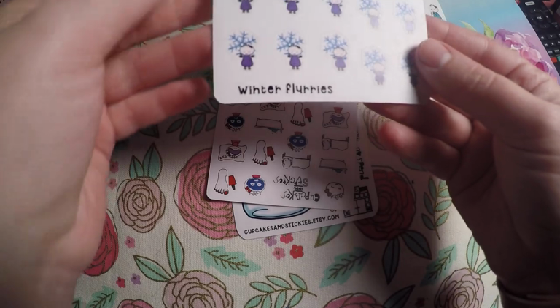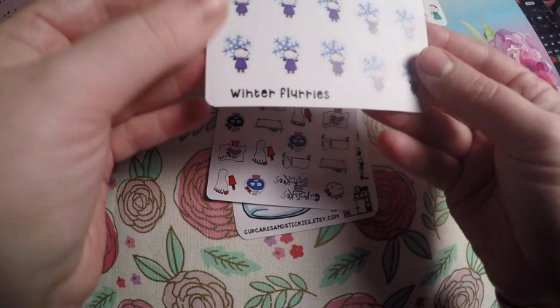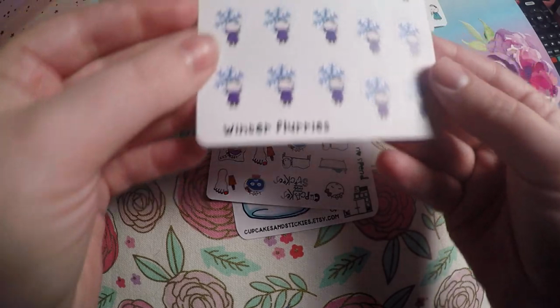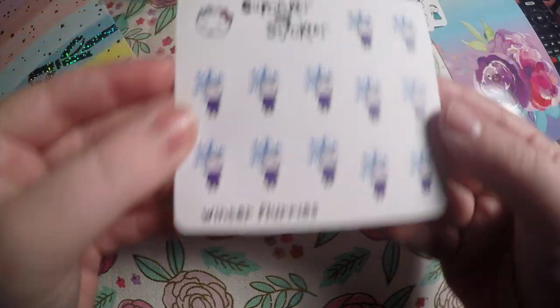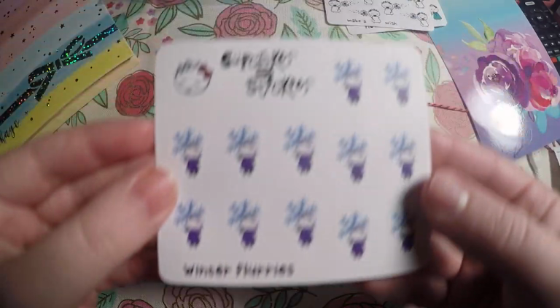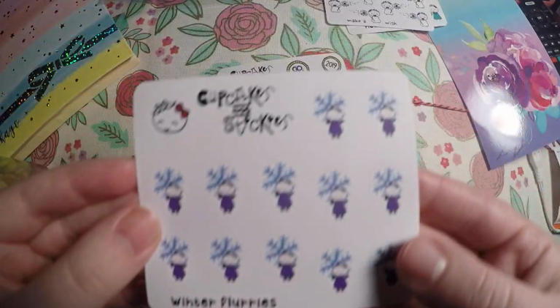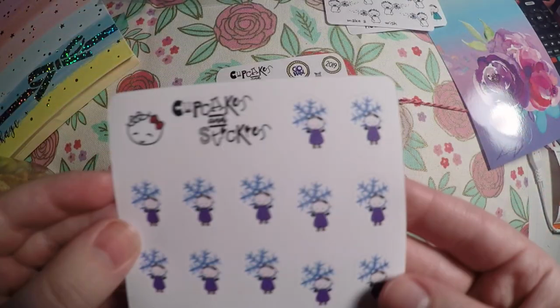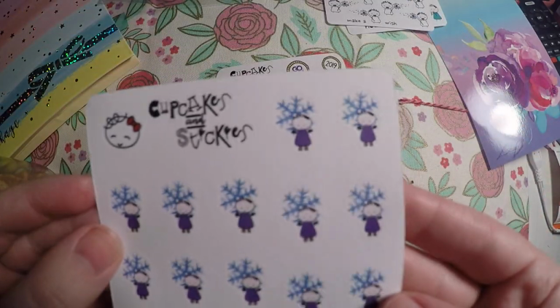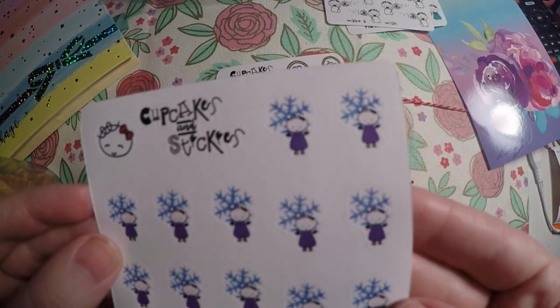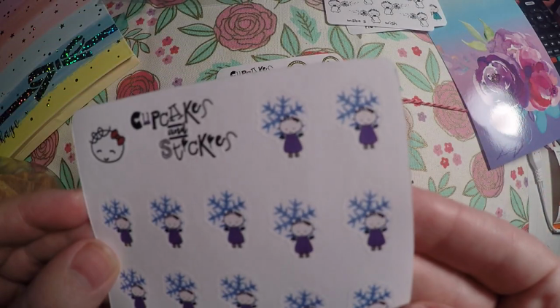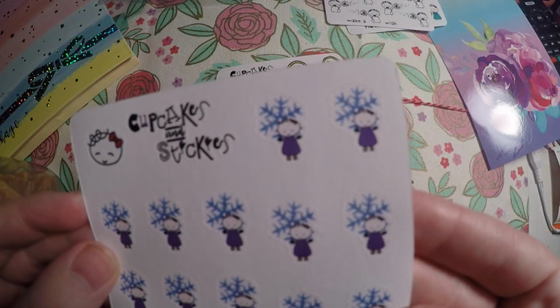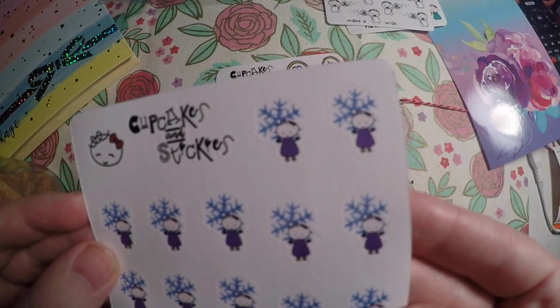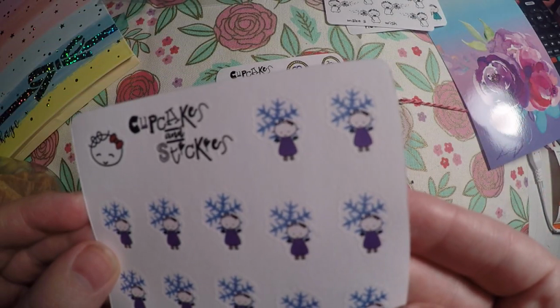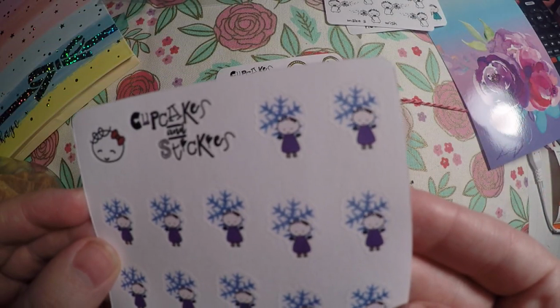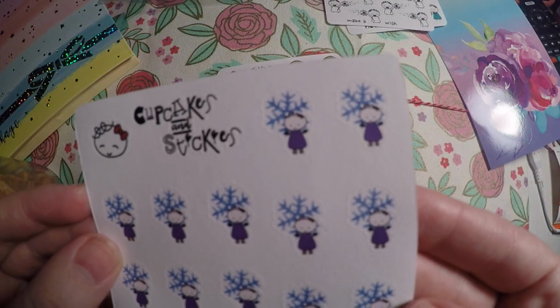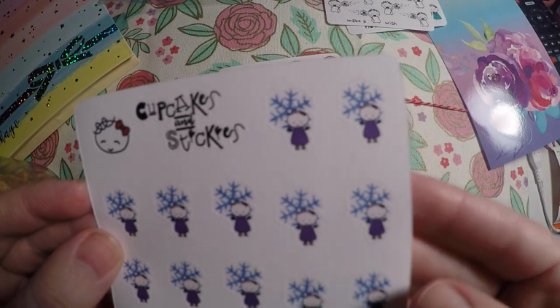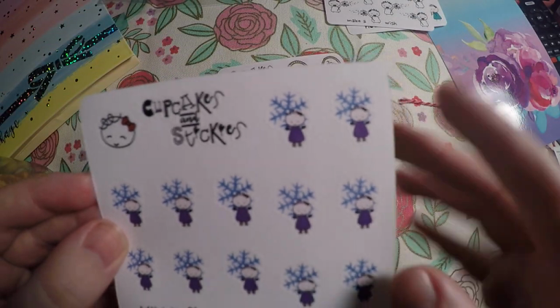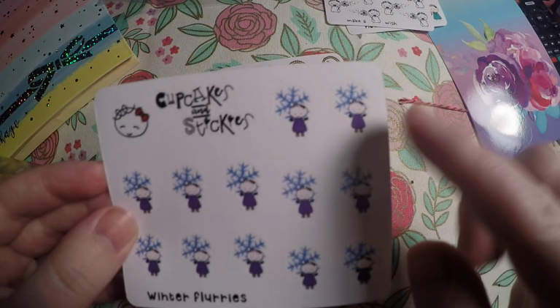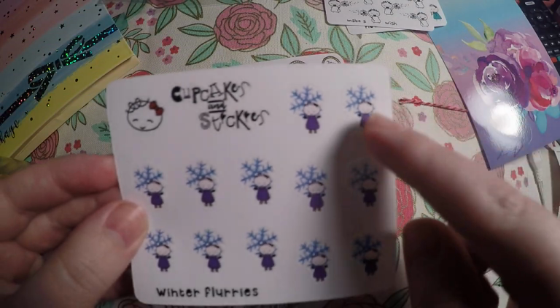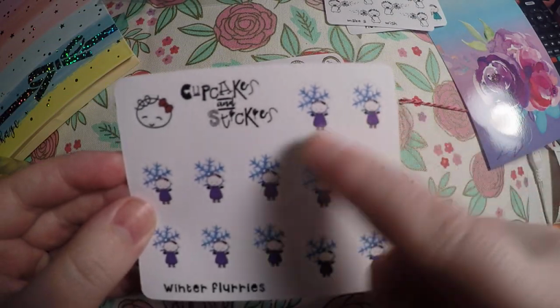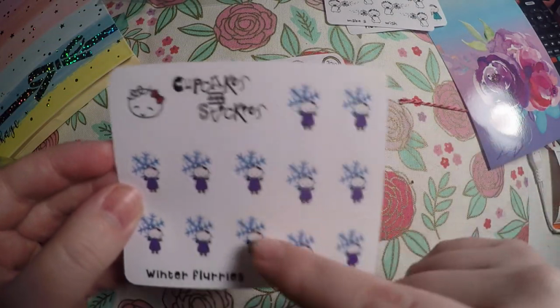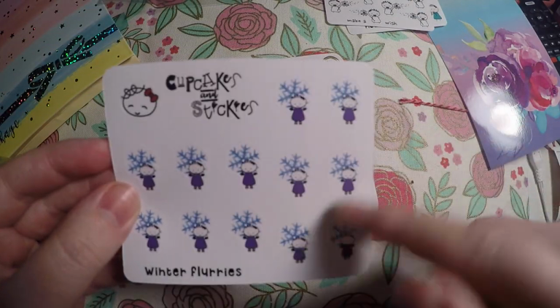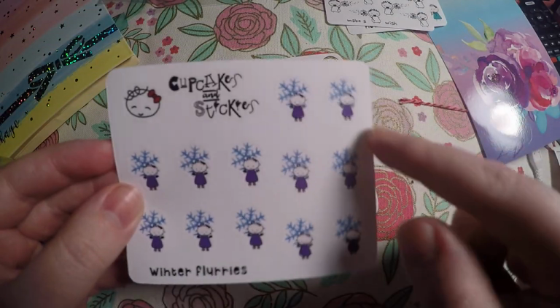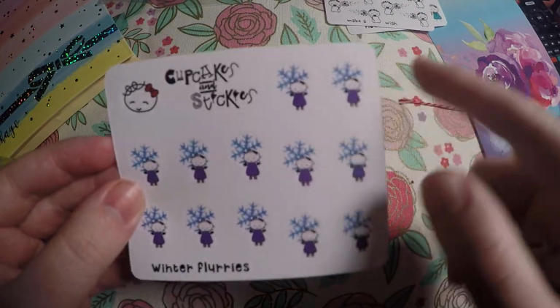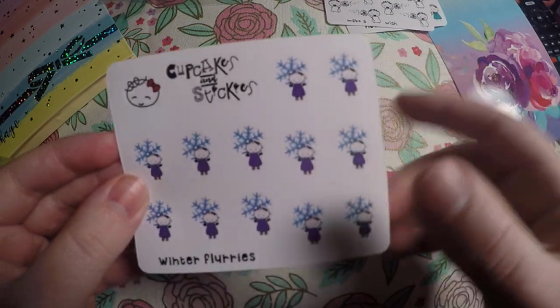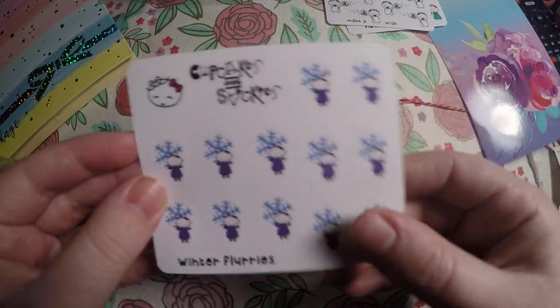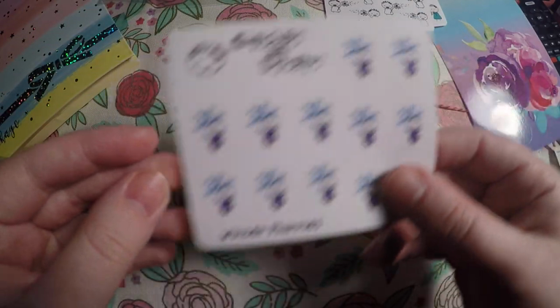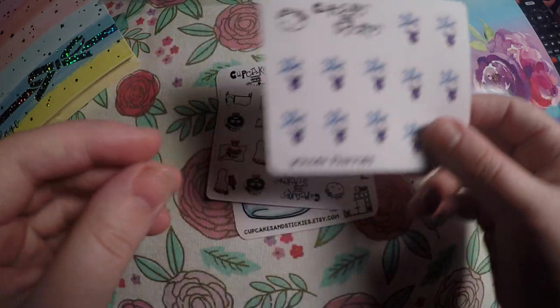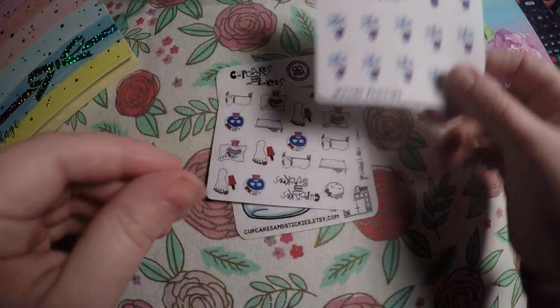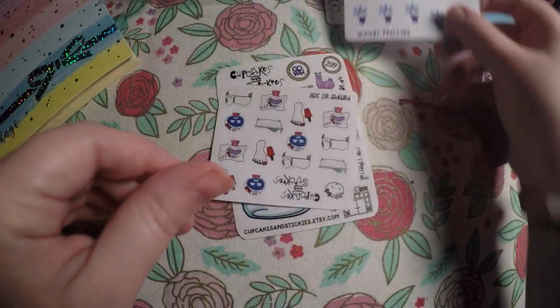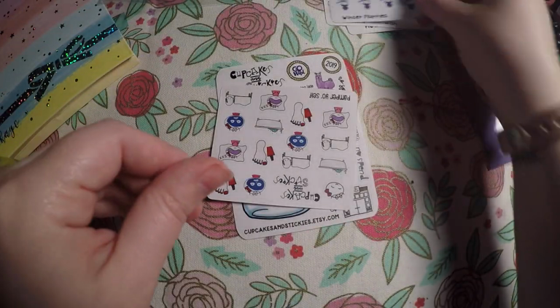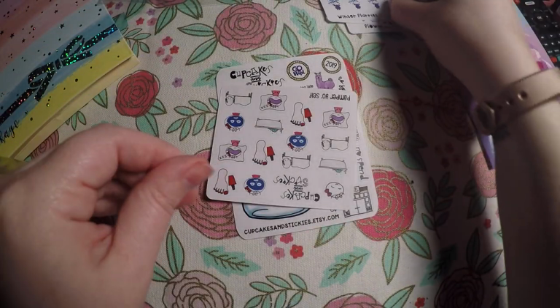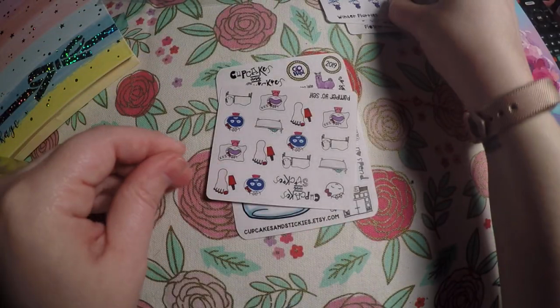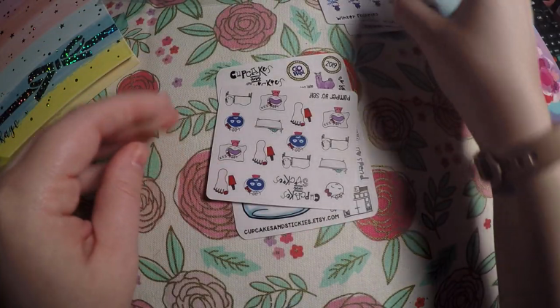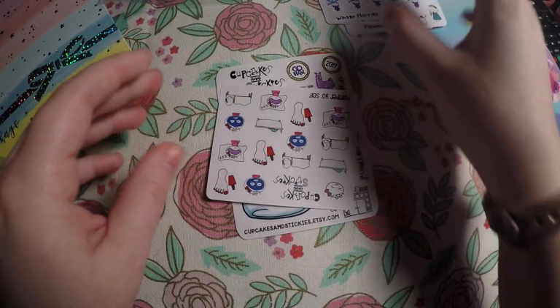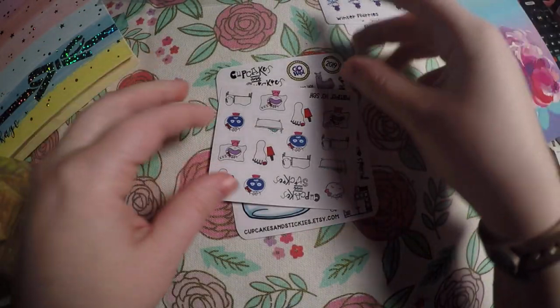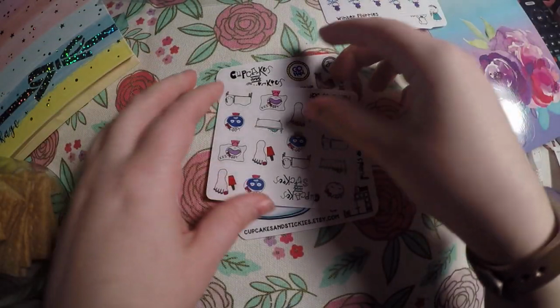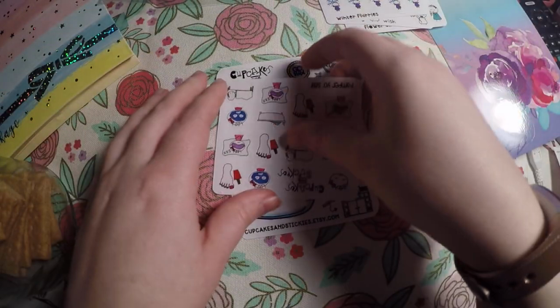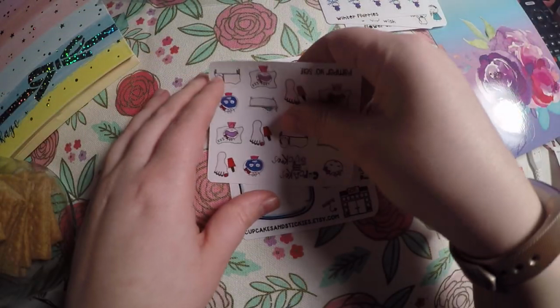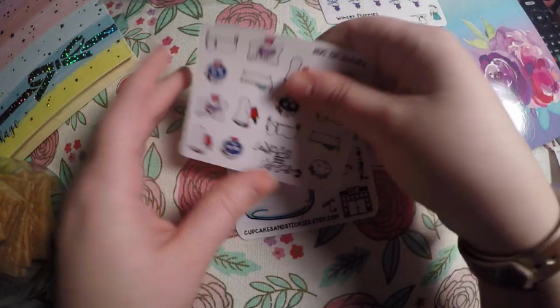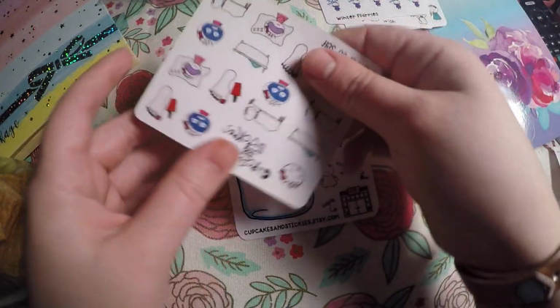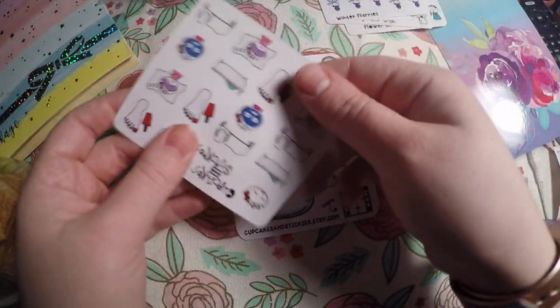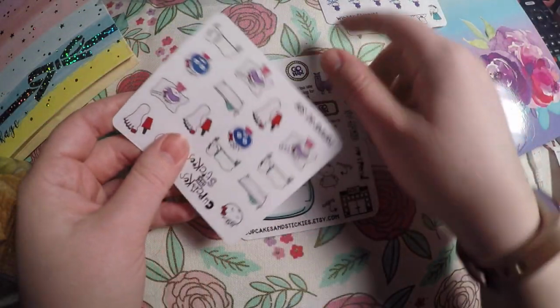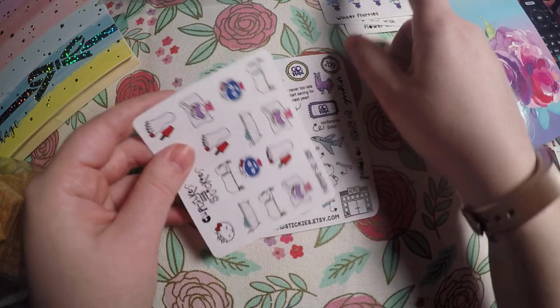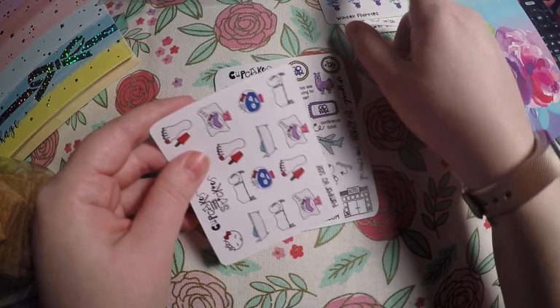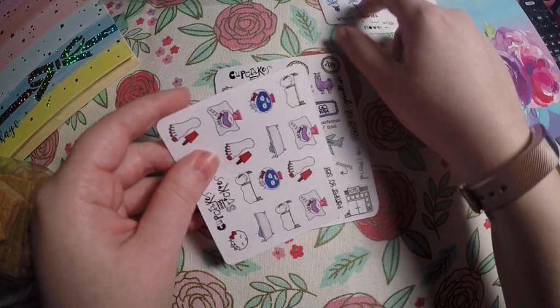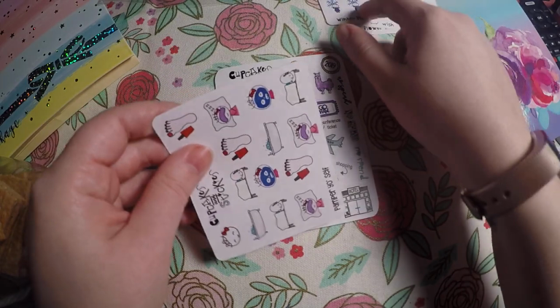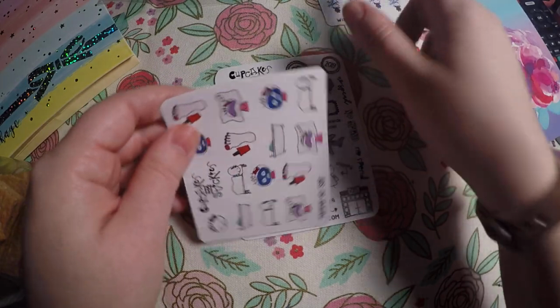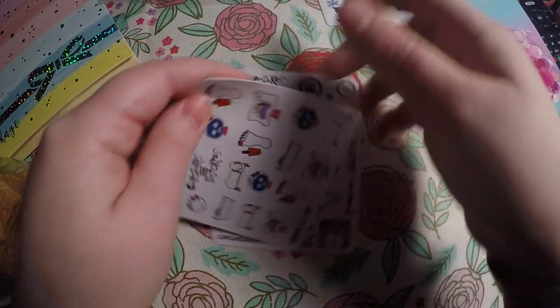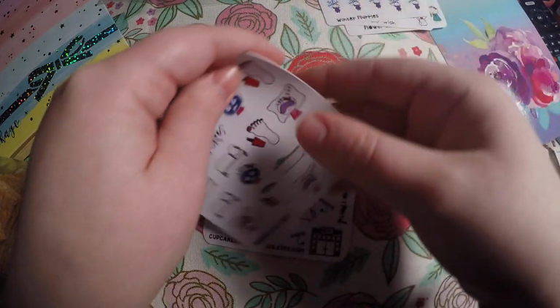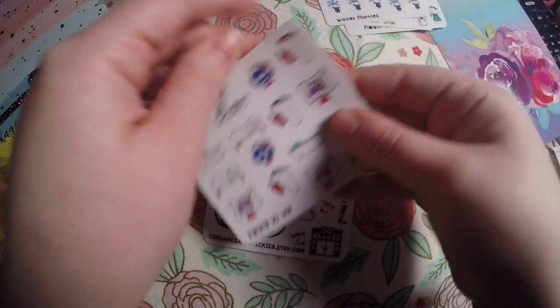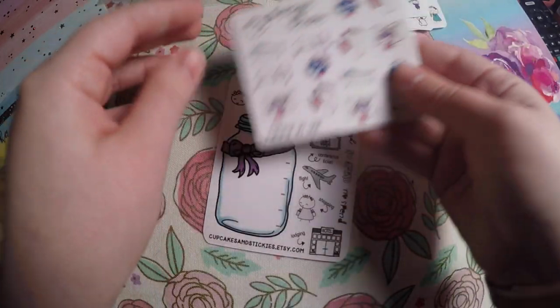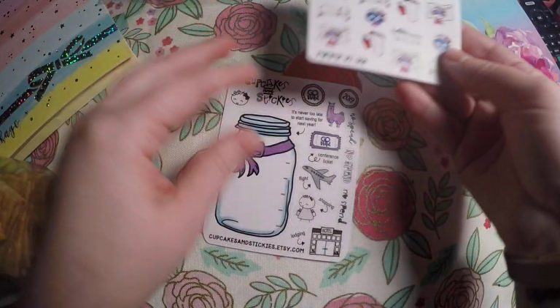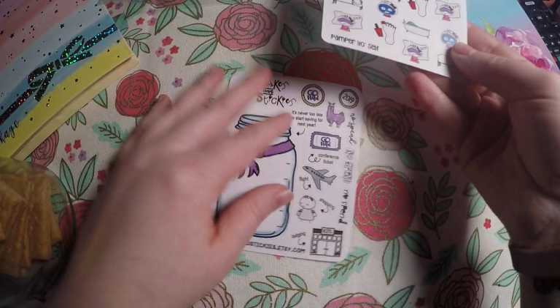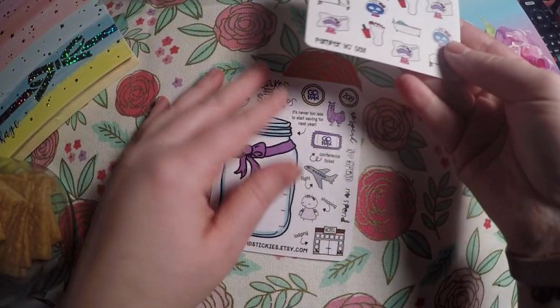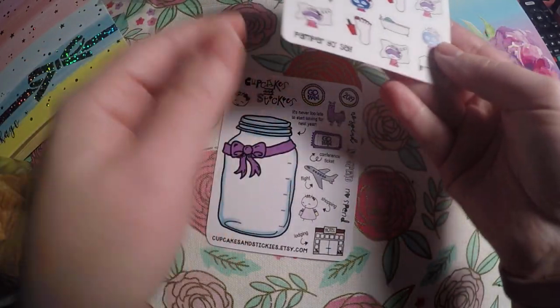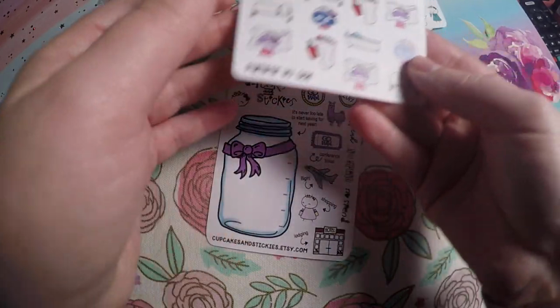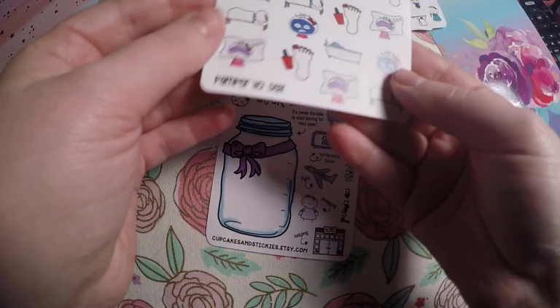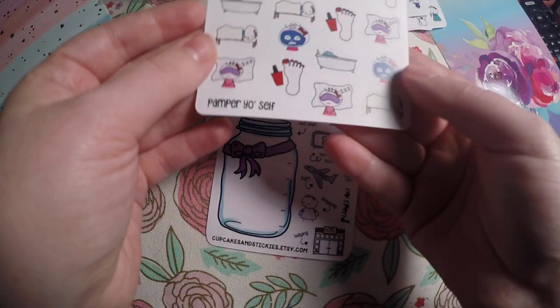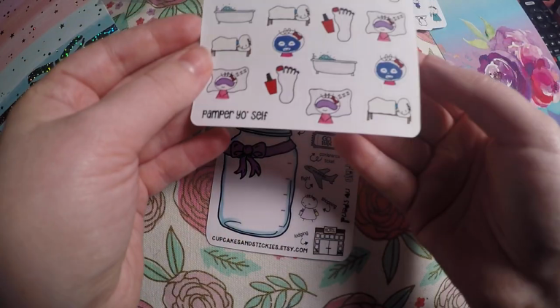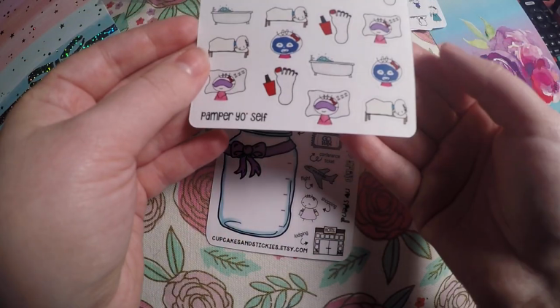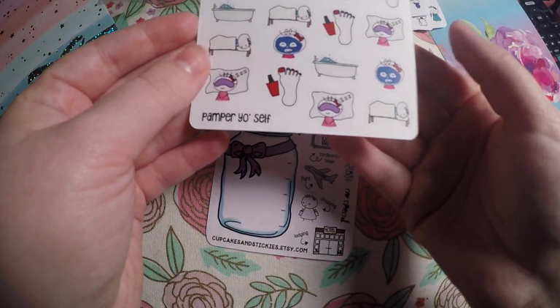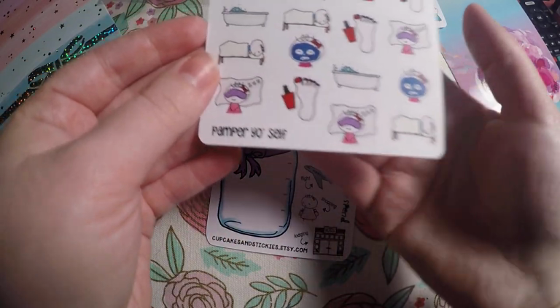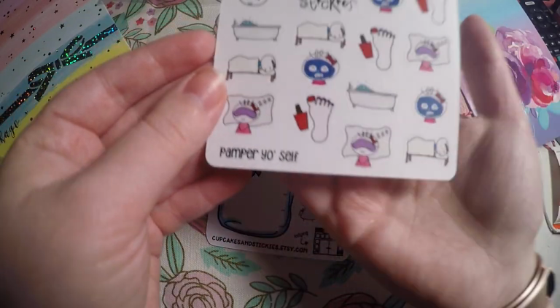Winter flurries. And since we don't have snow constantly here, I like making note when we do get snow.